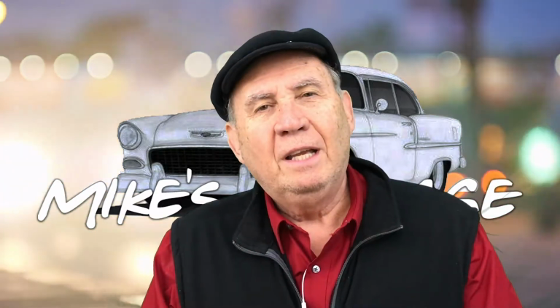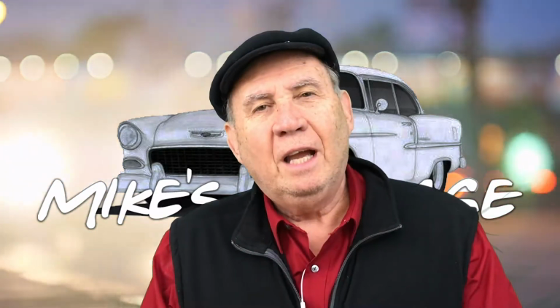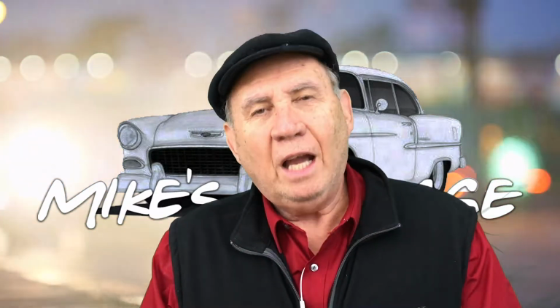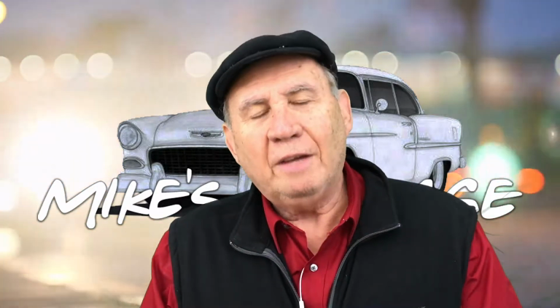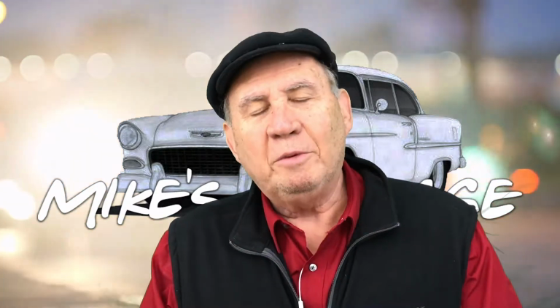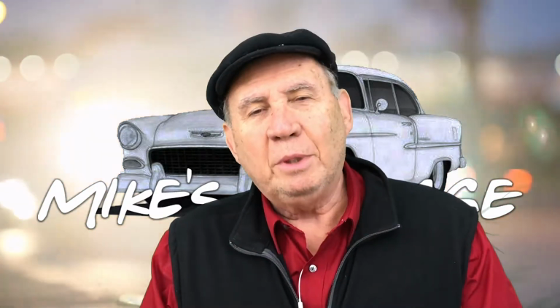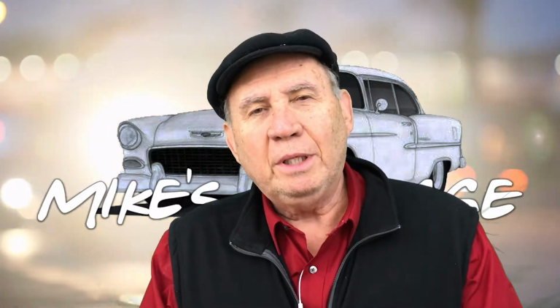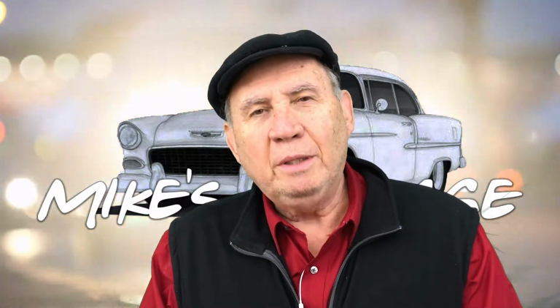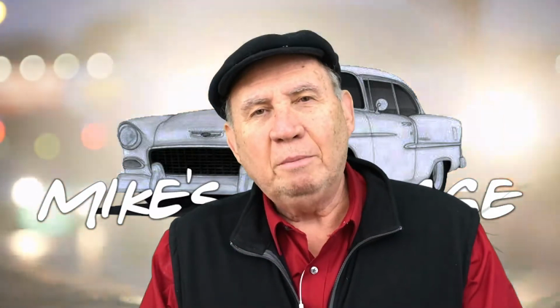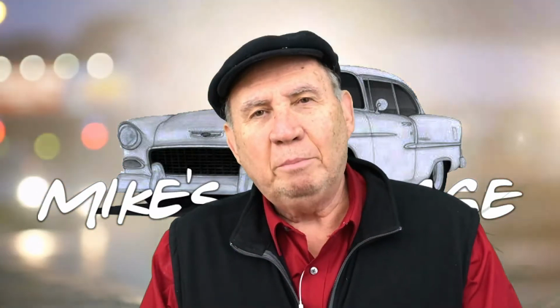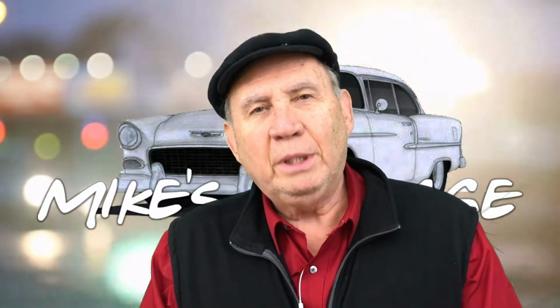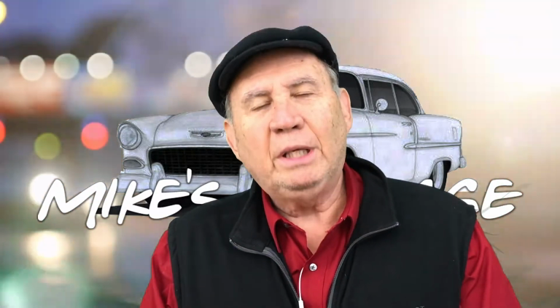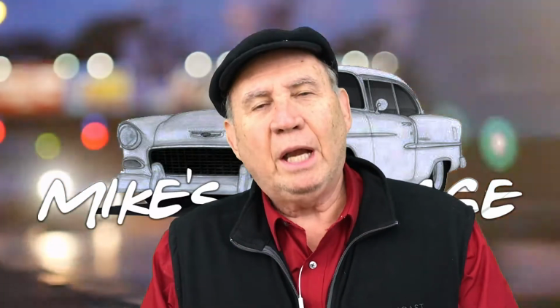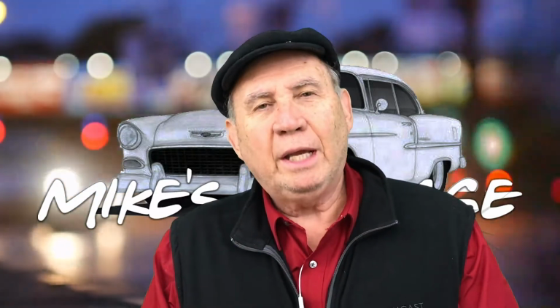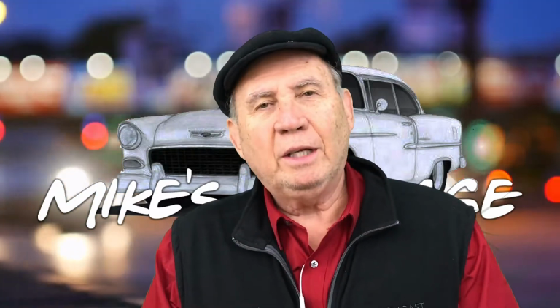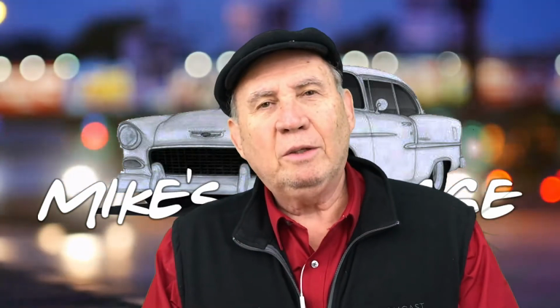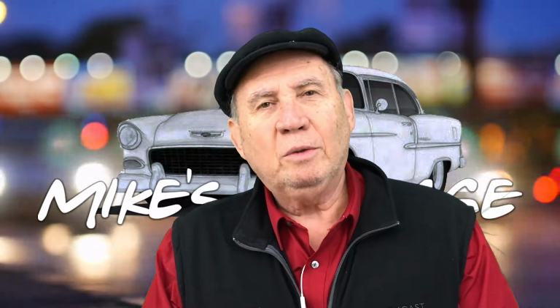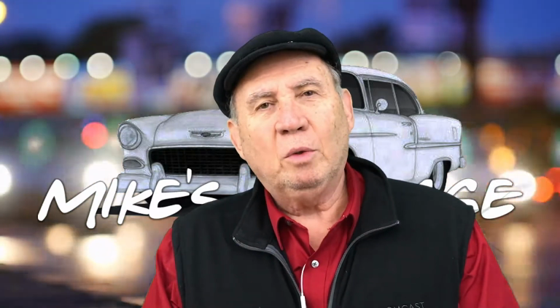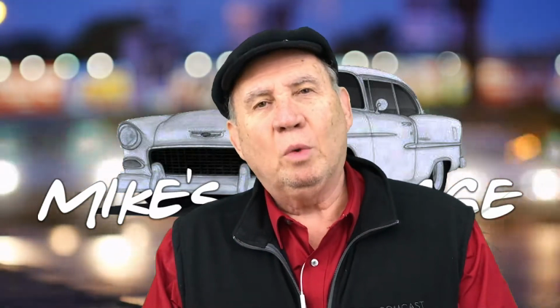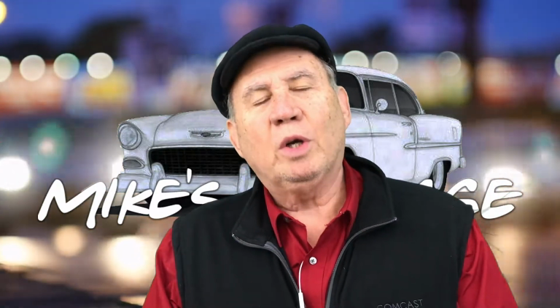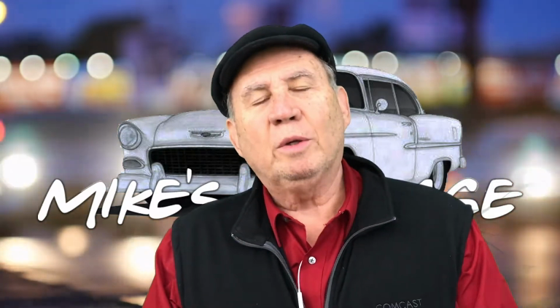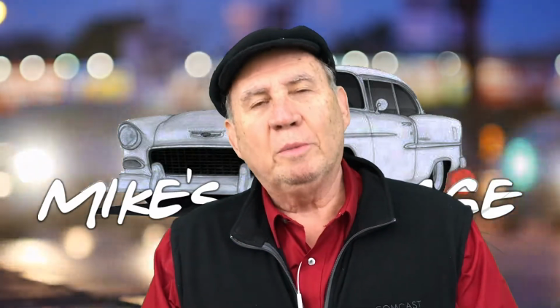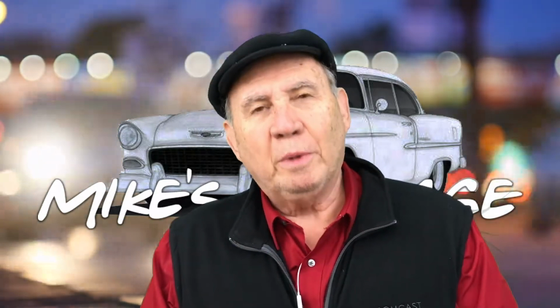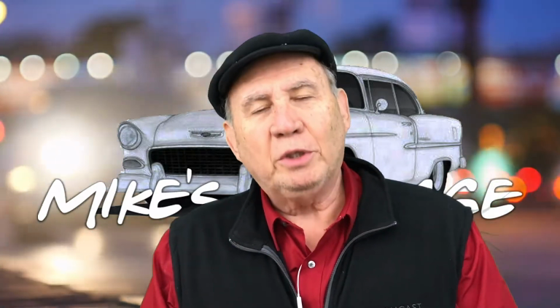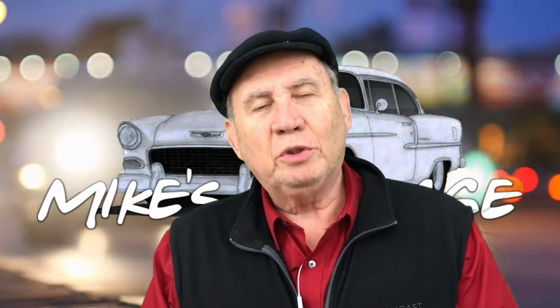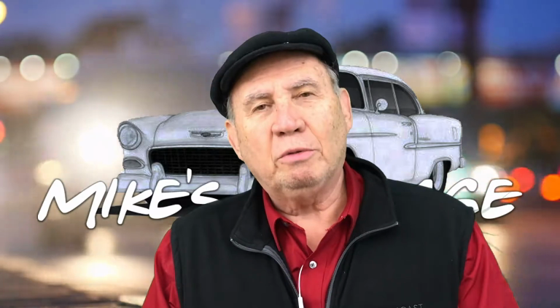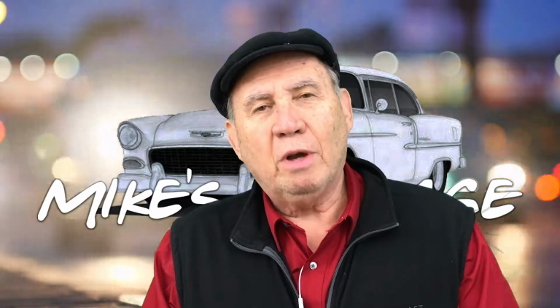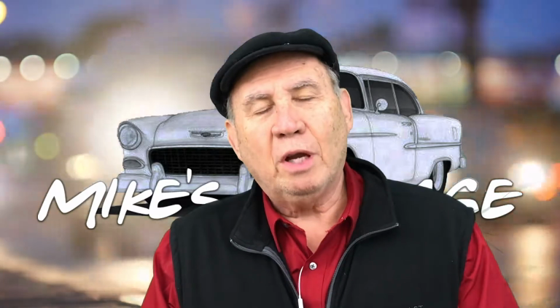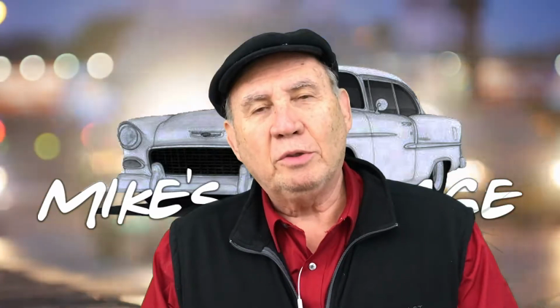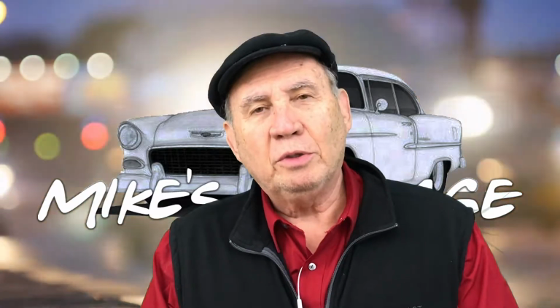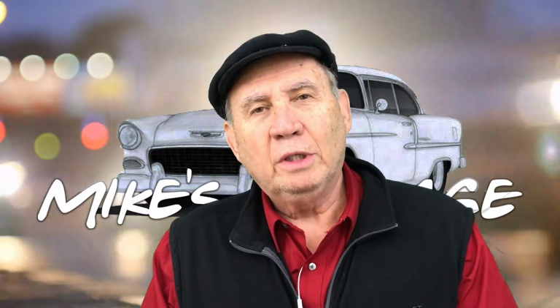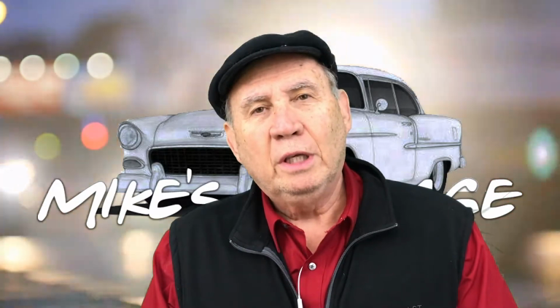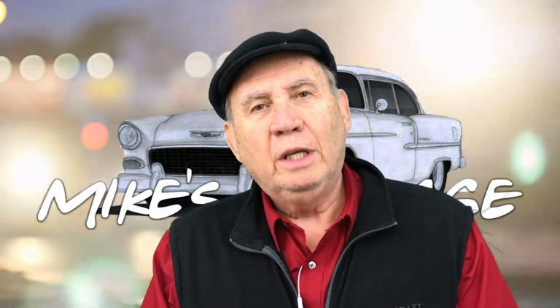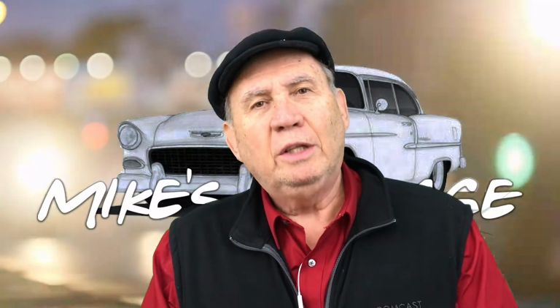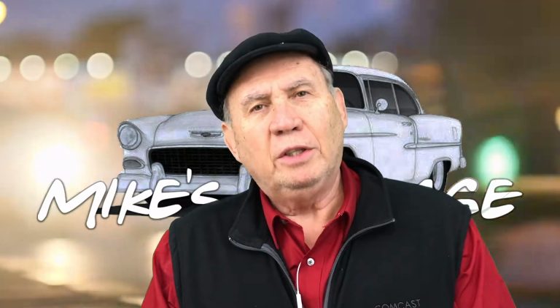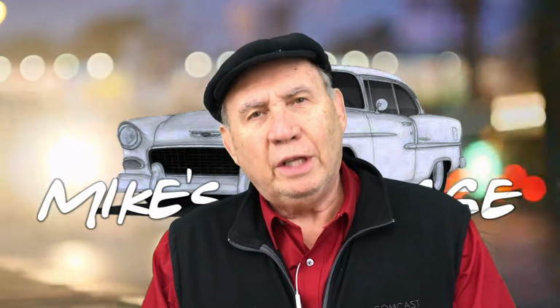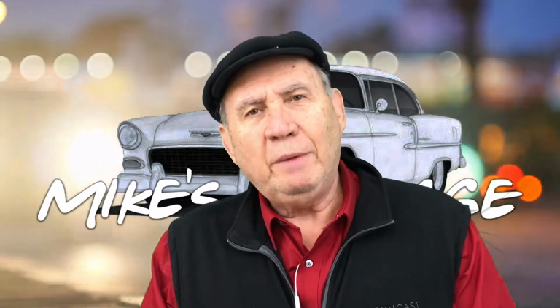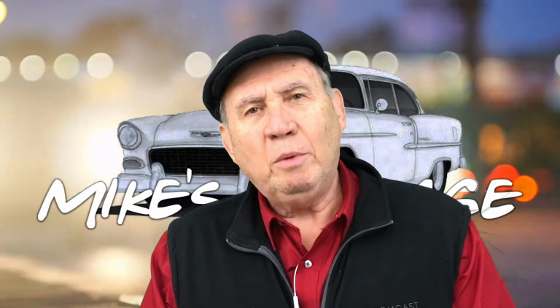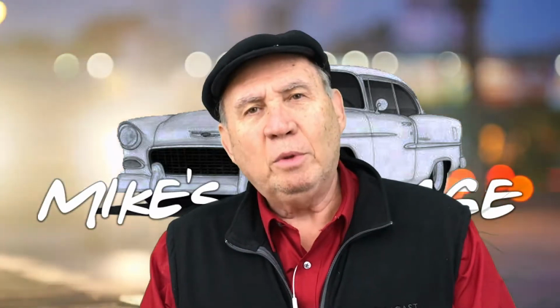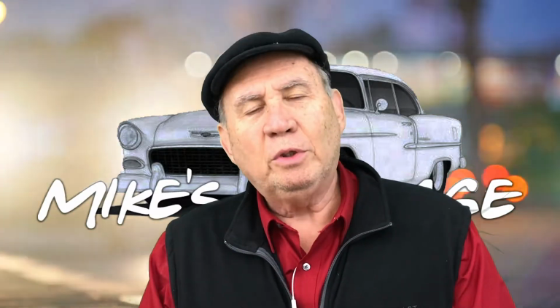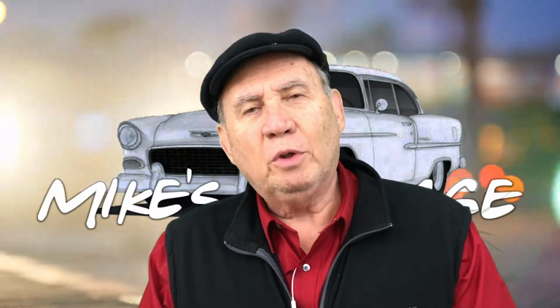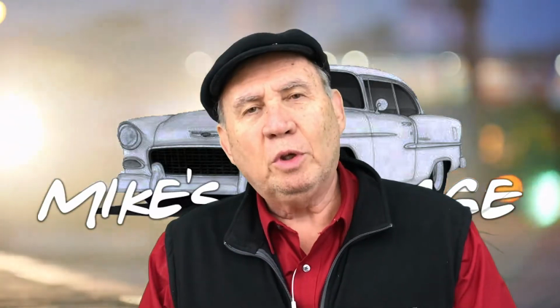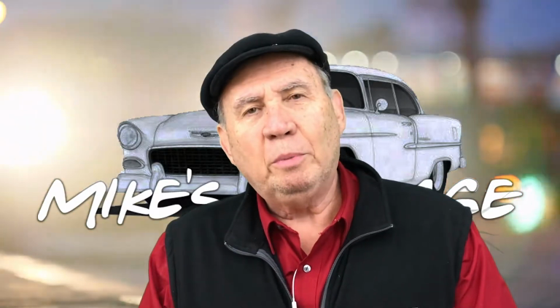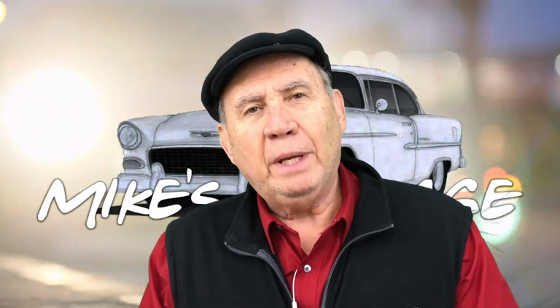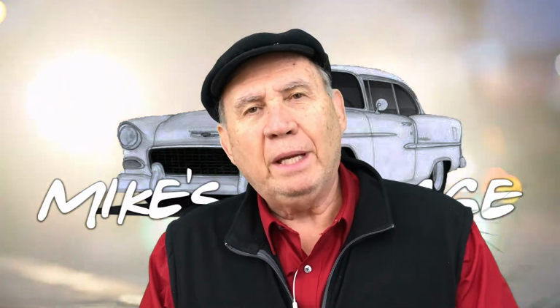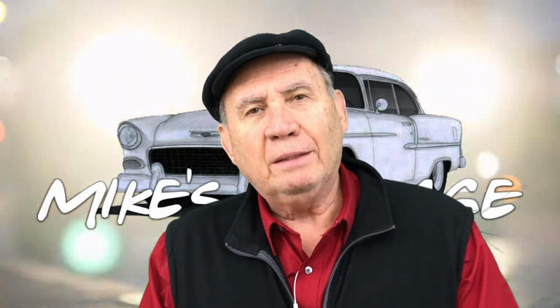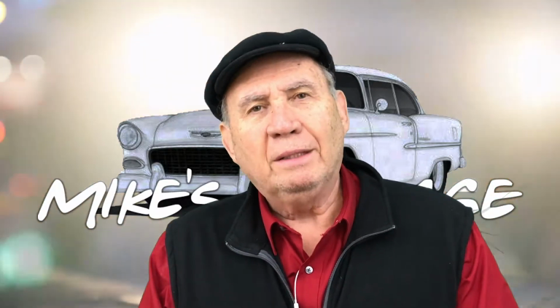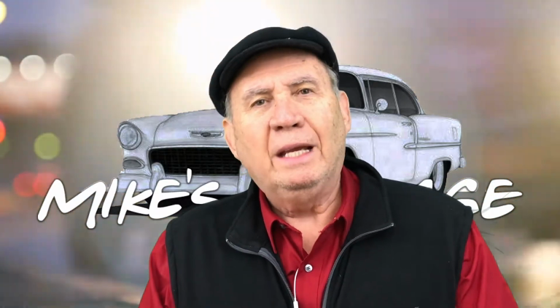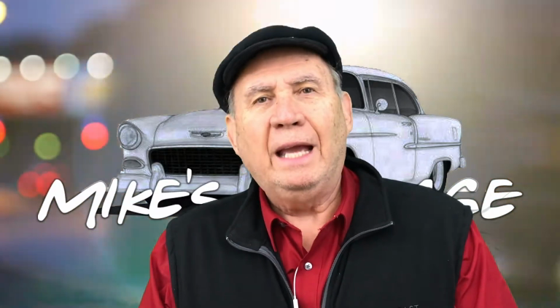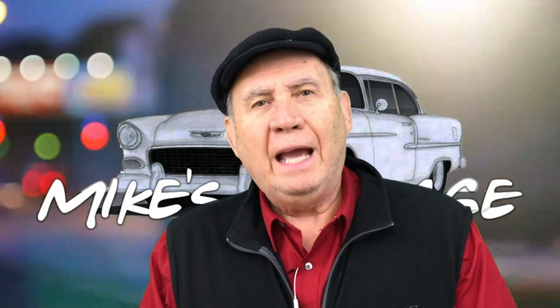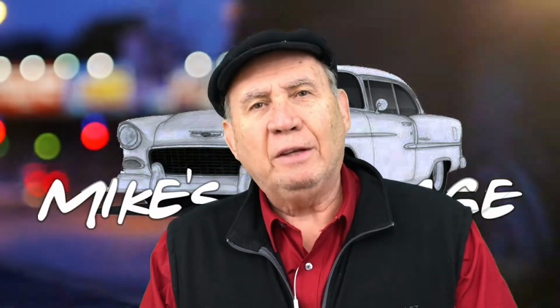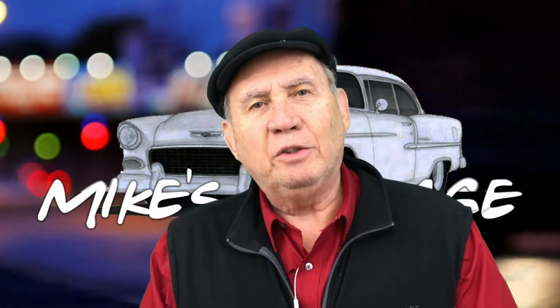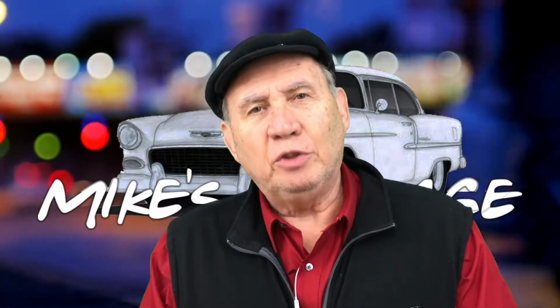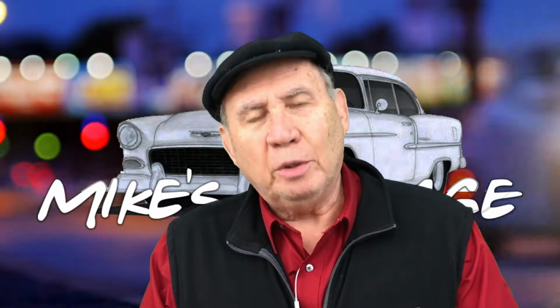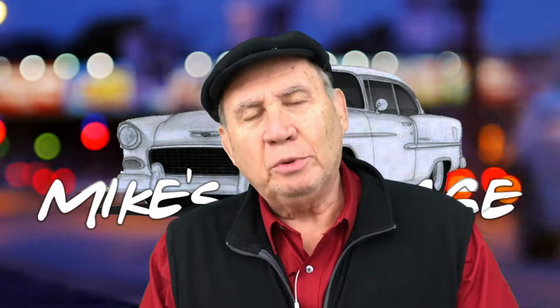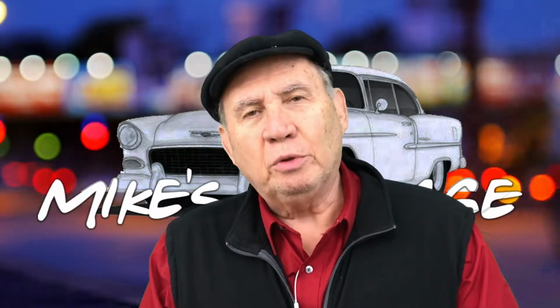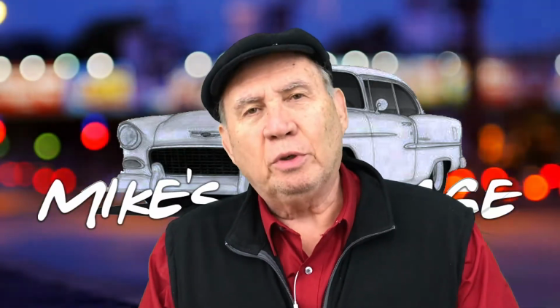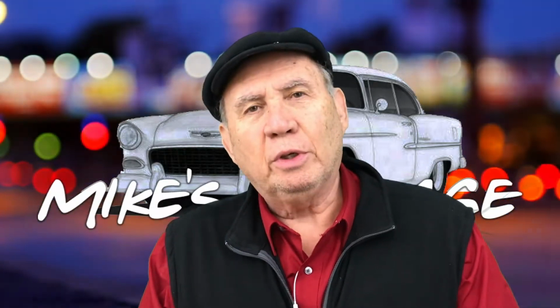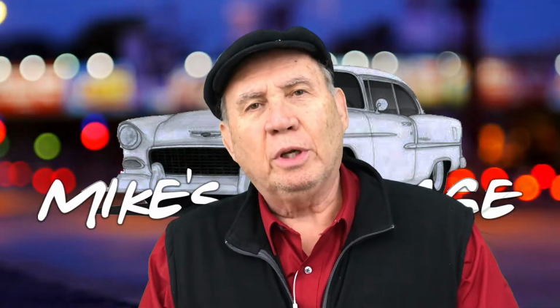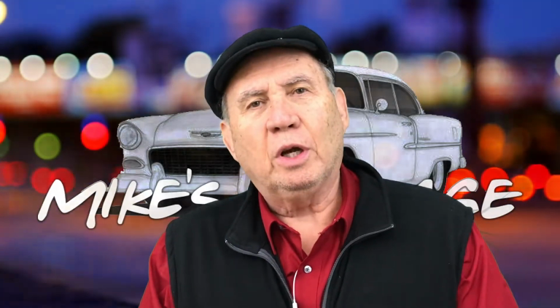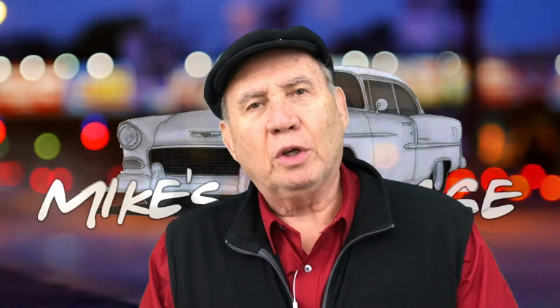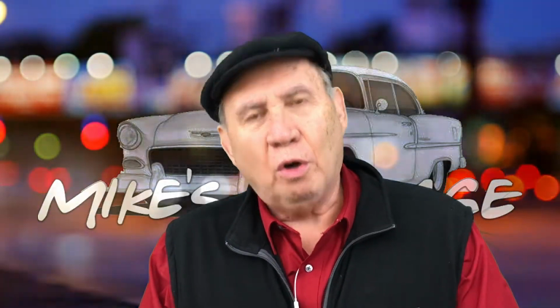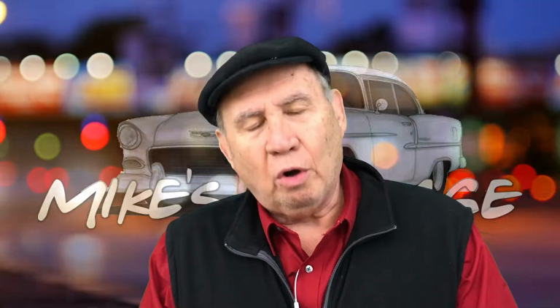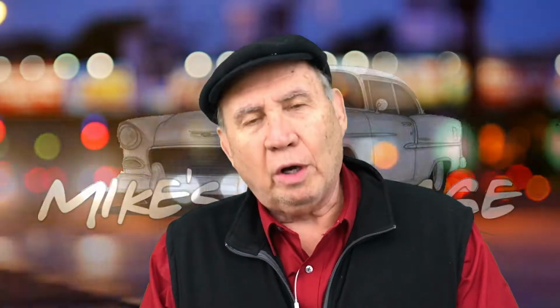Hi everybody, Big Guy here. Welcome to Mike's Garage. Today we want to talk about how to jumpstart a car.